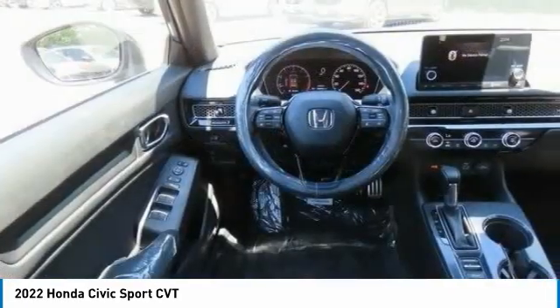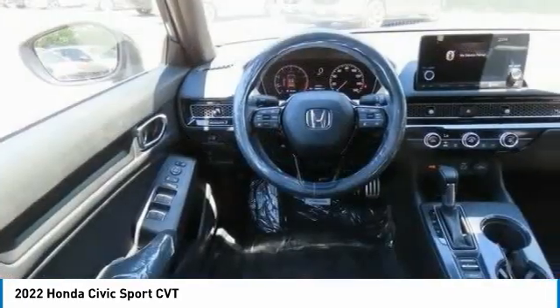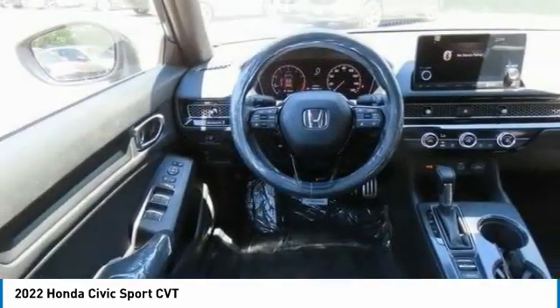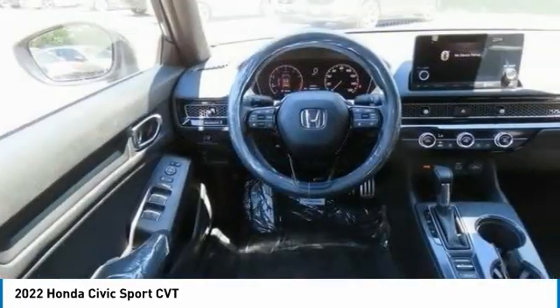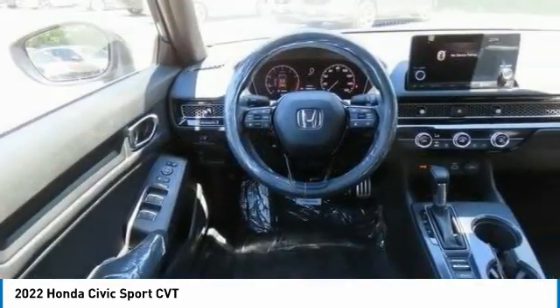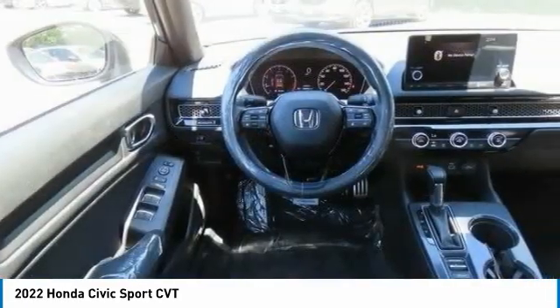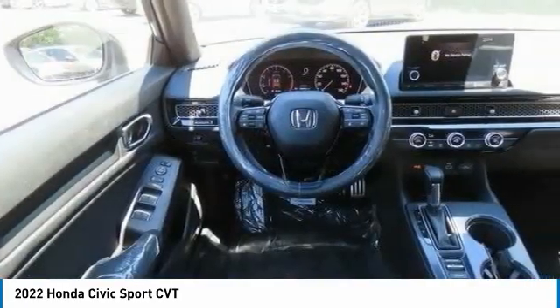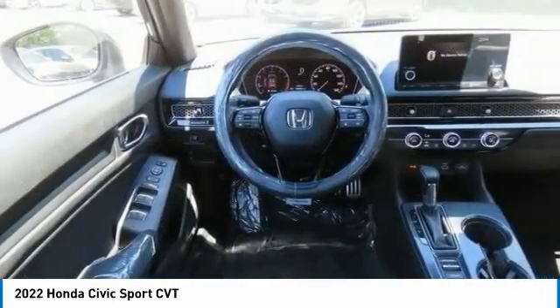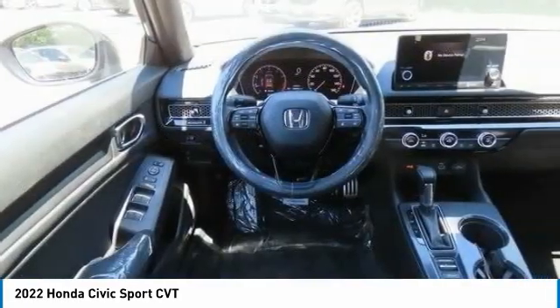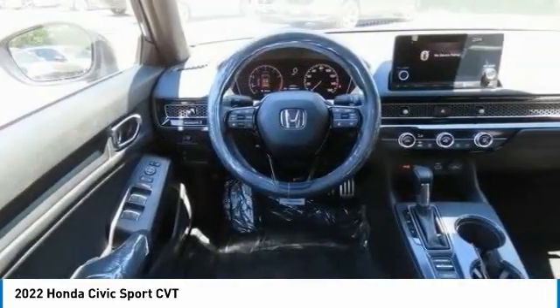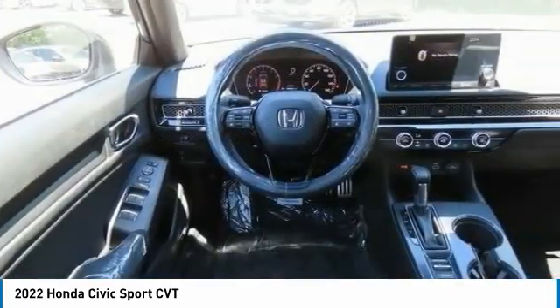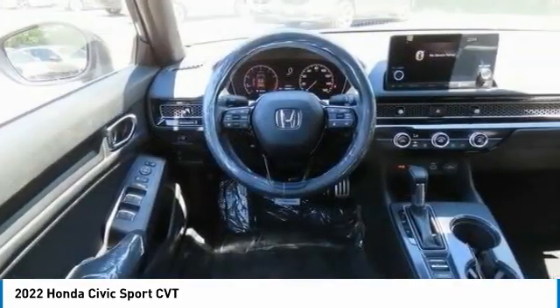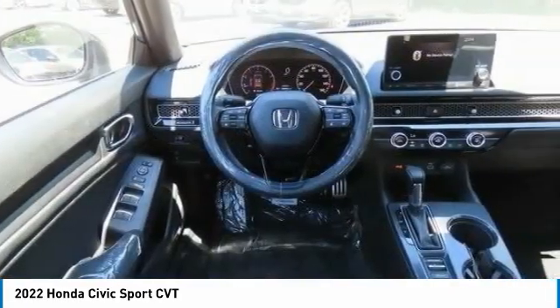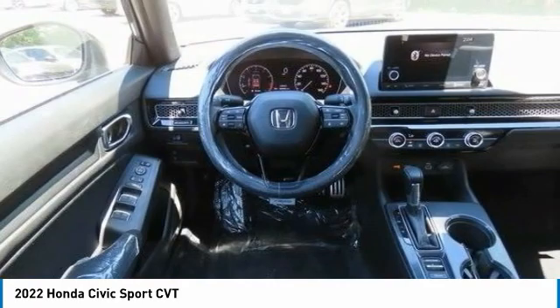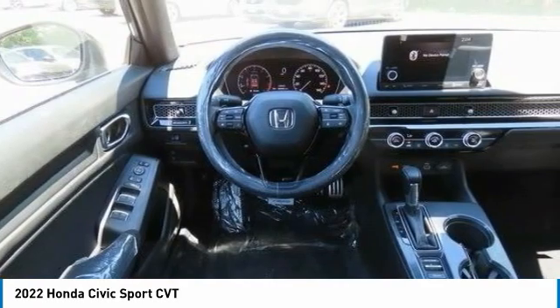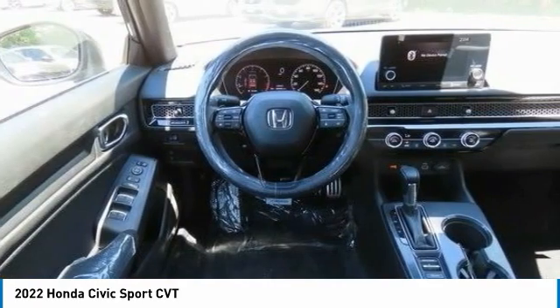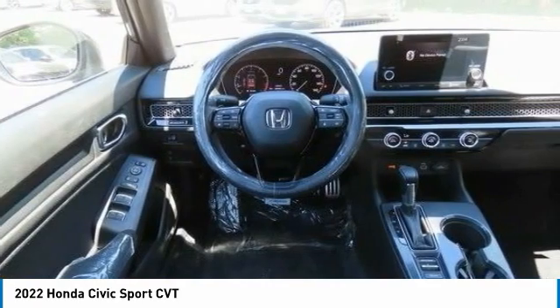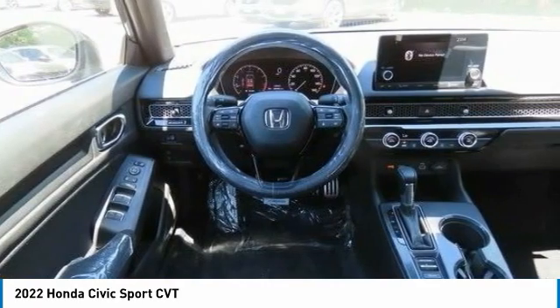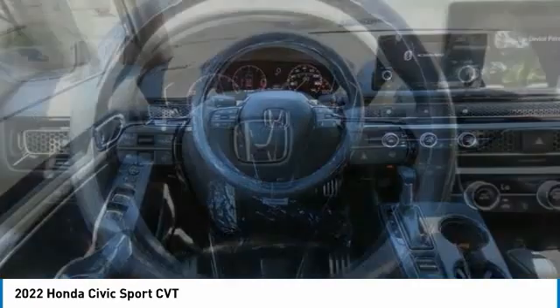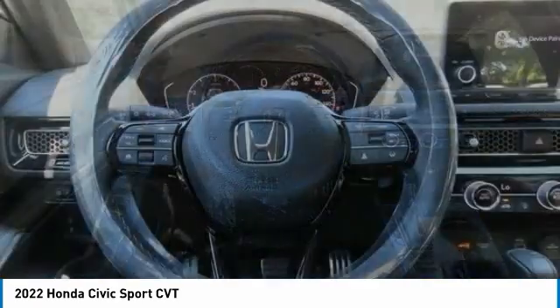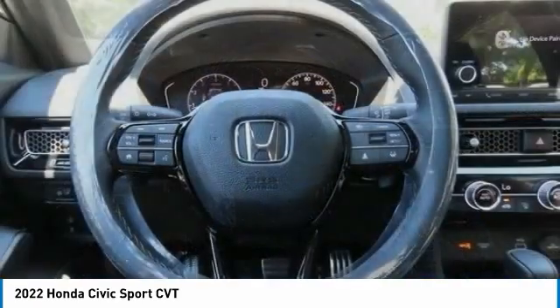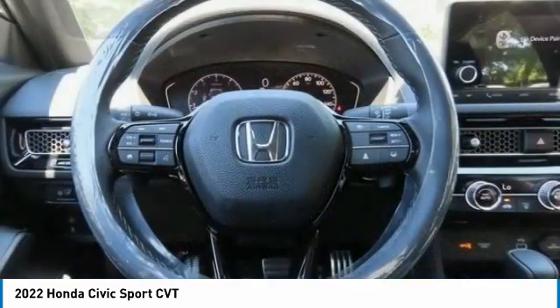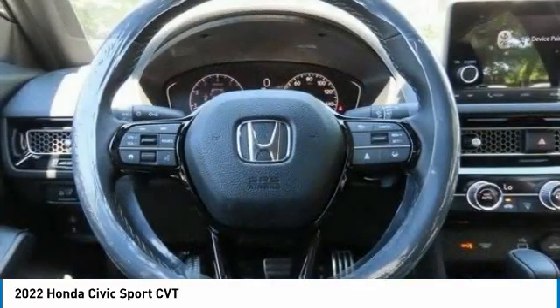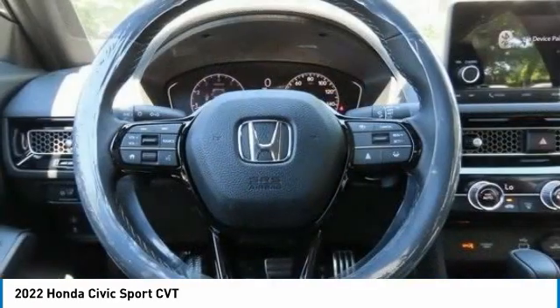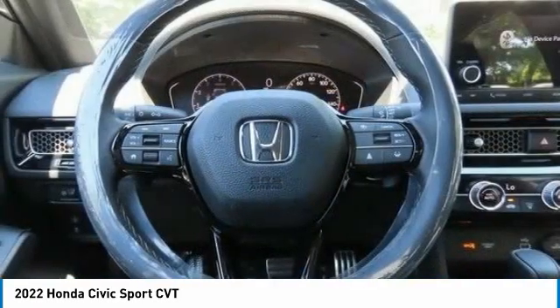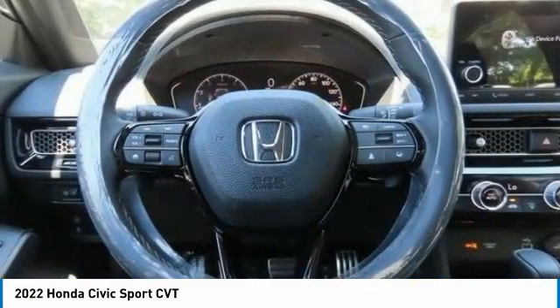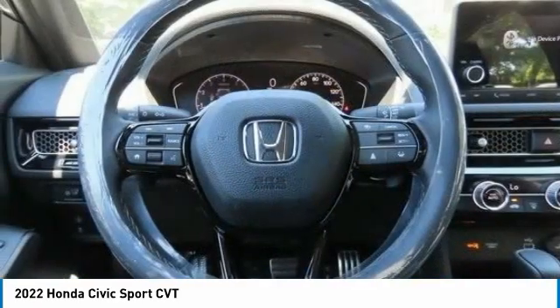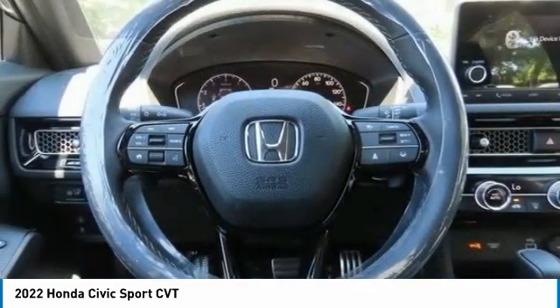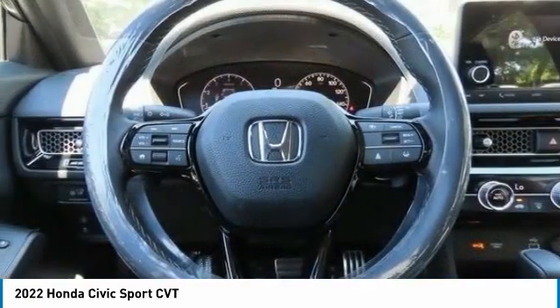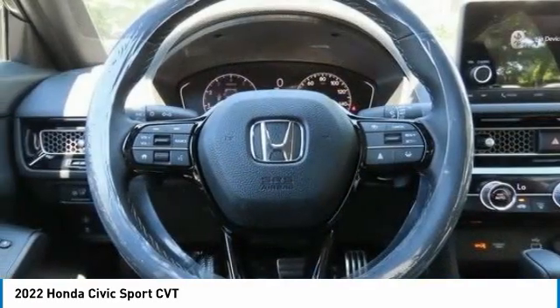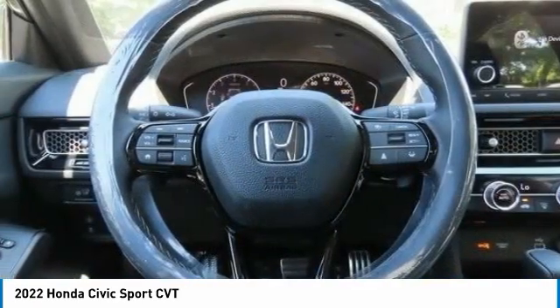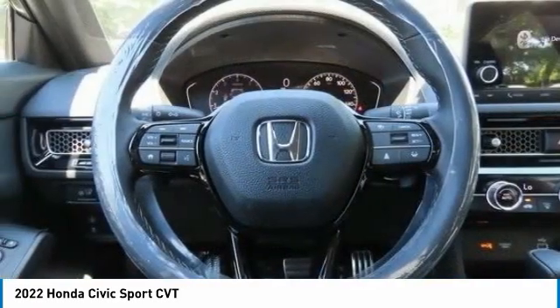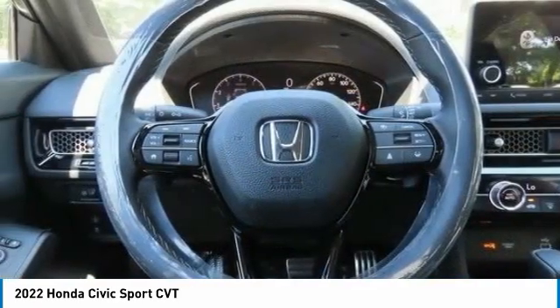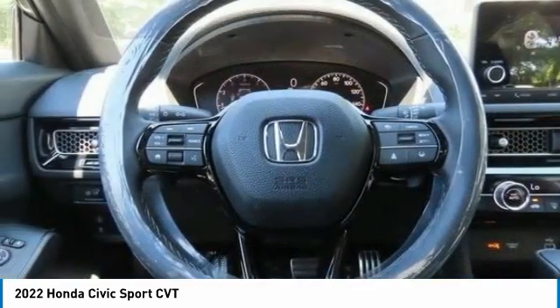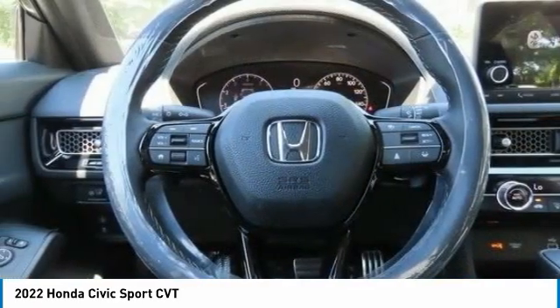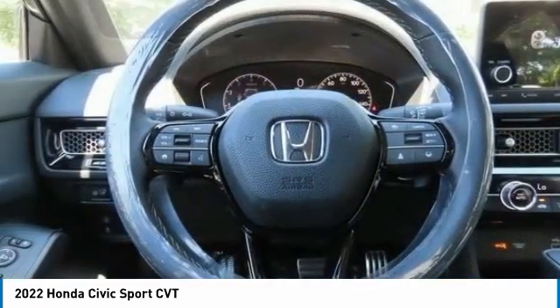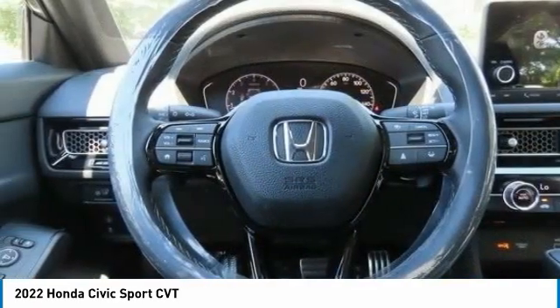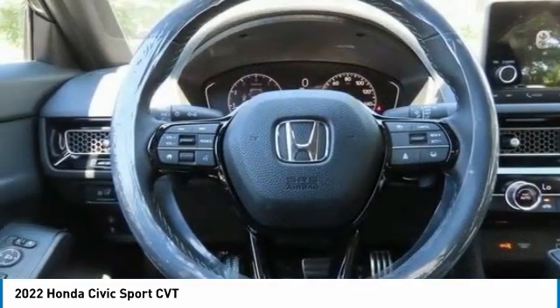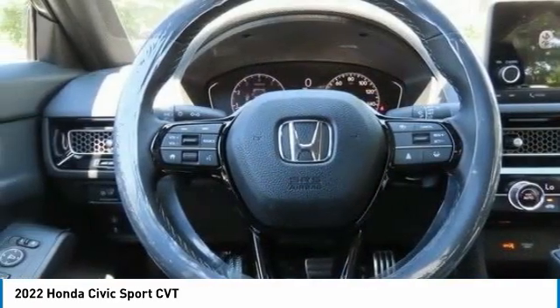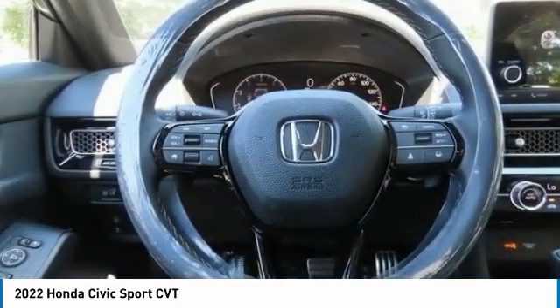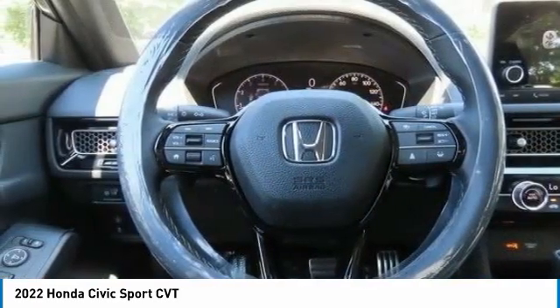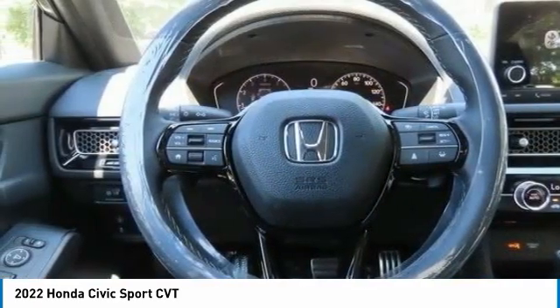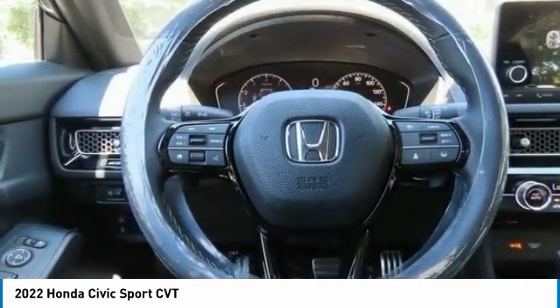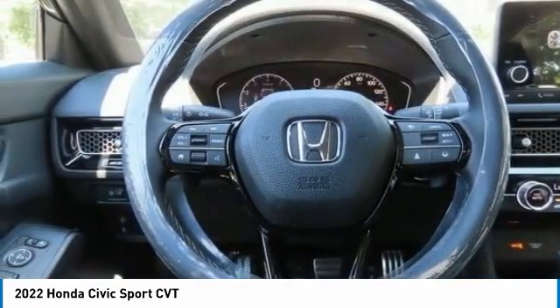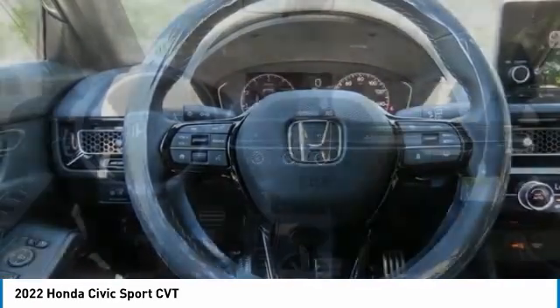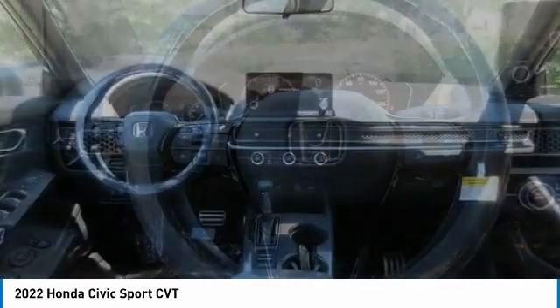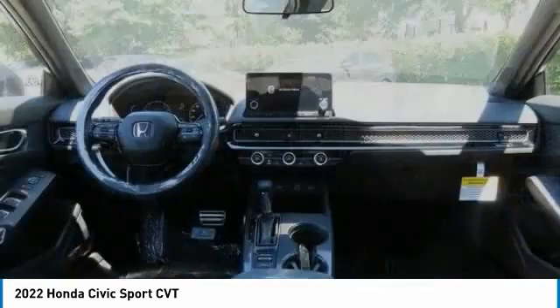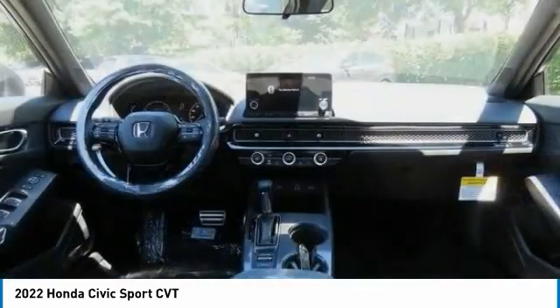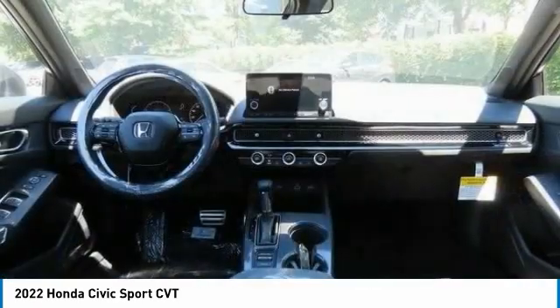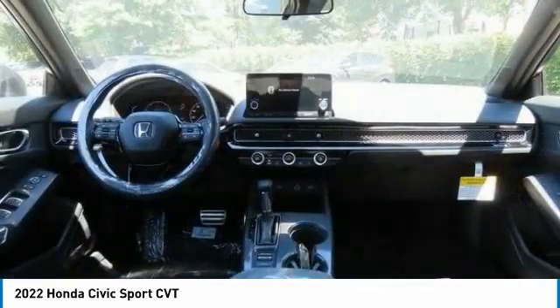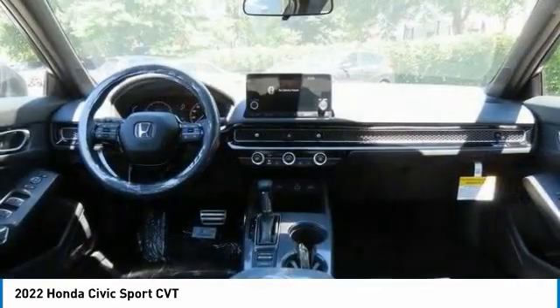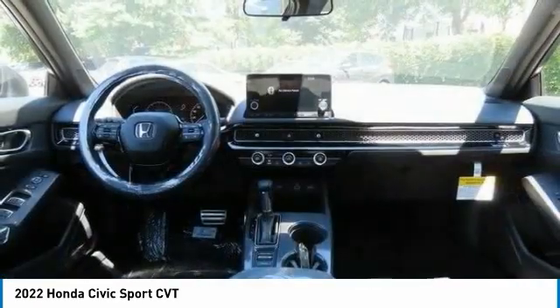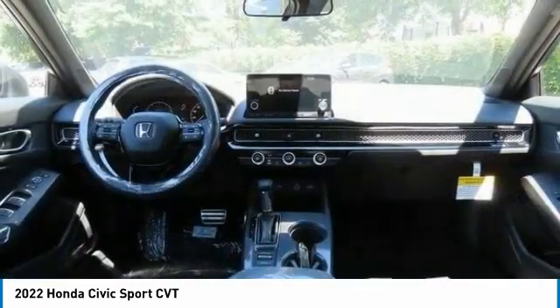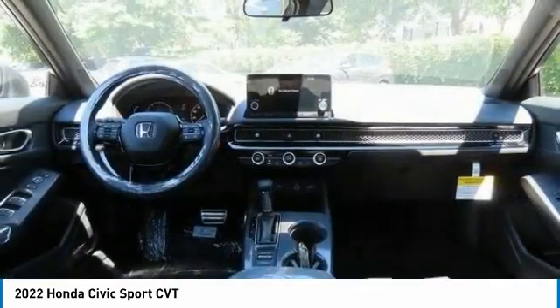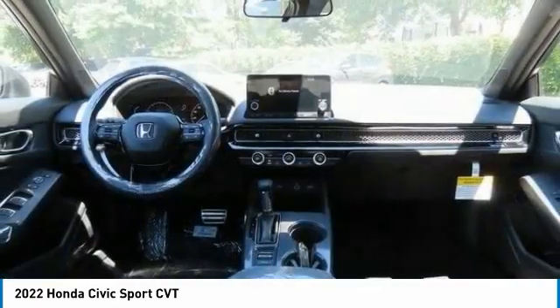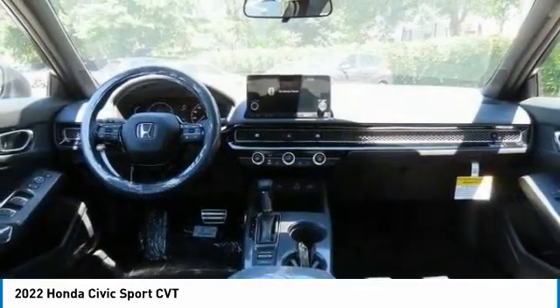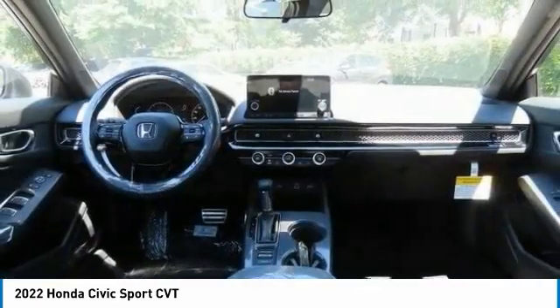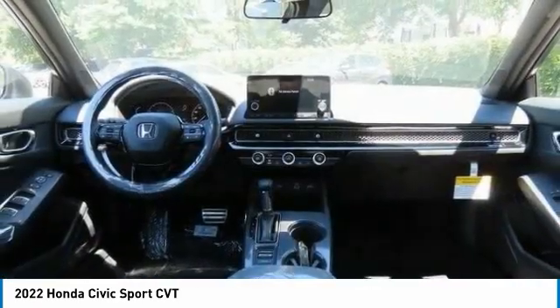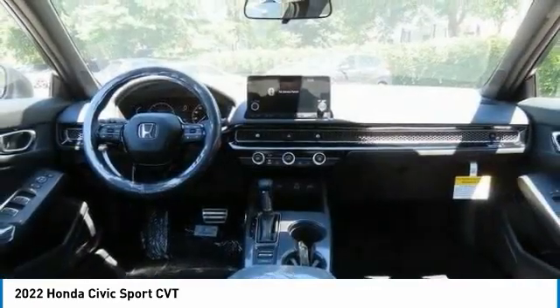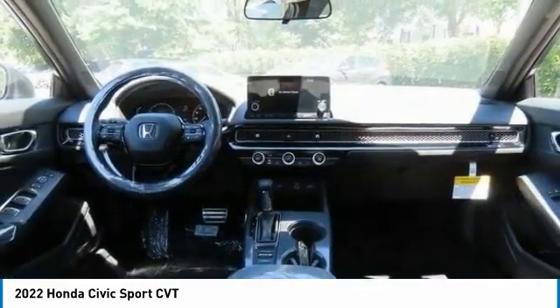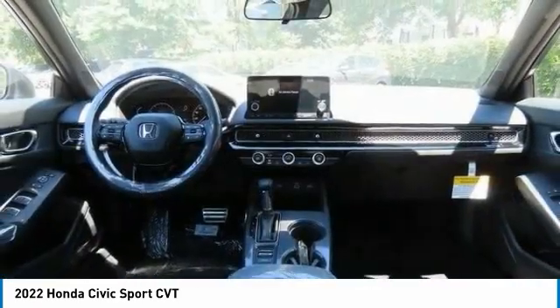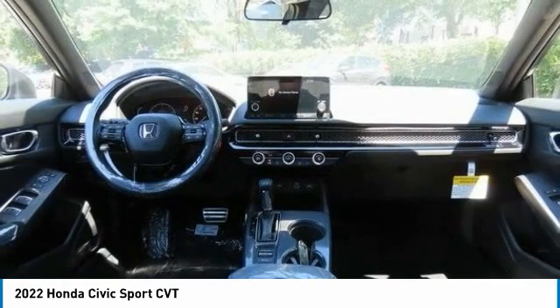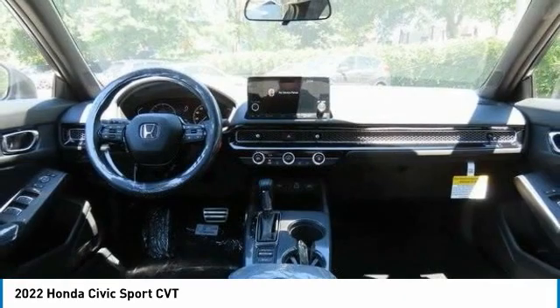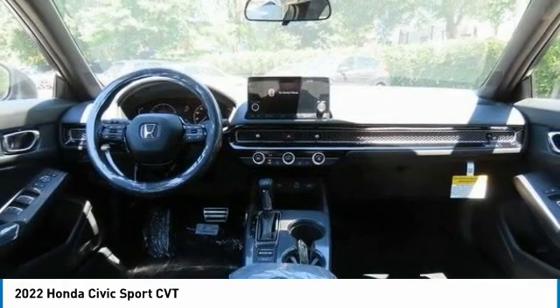Front-wheel drive, auto-off headlights. Wouldn't you look great in this vehicle? Stop in today and see for yourself.